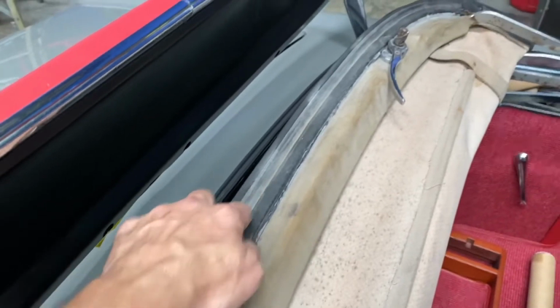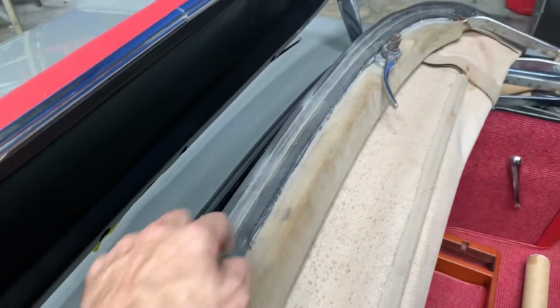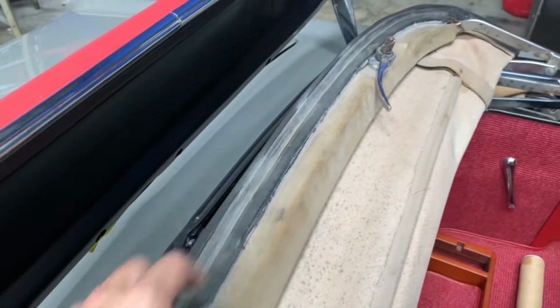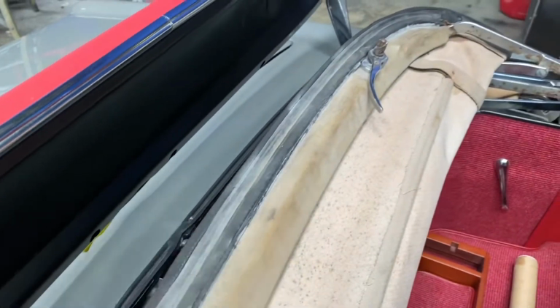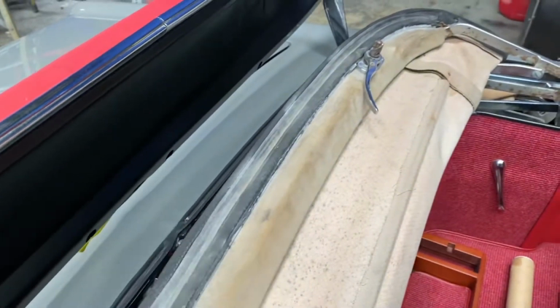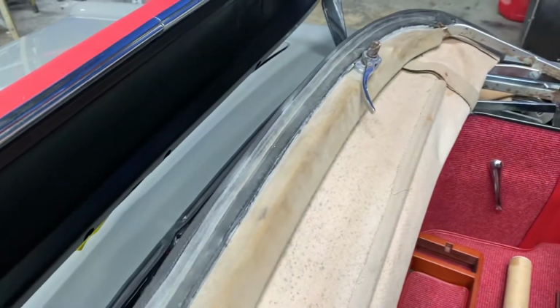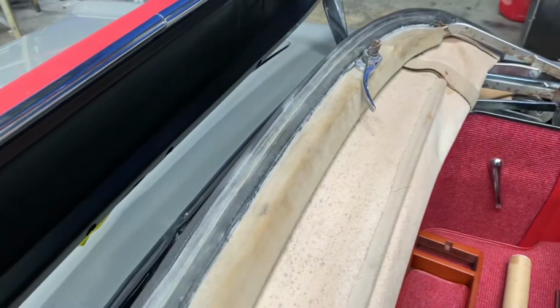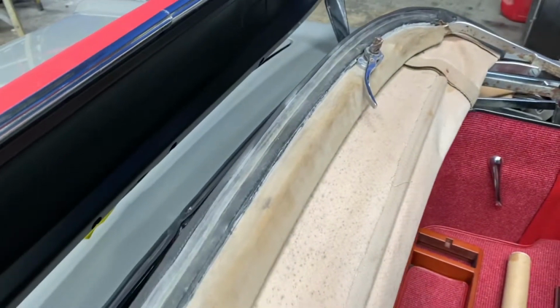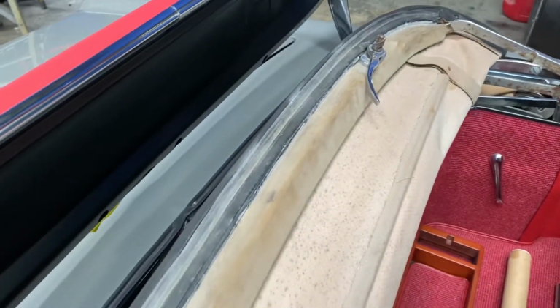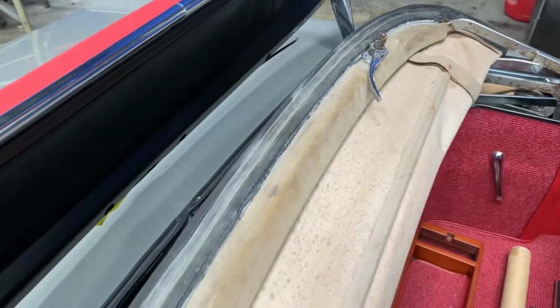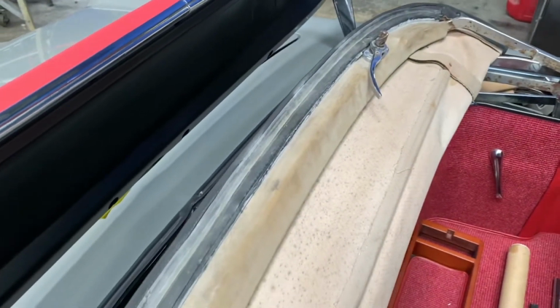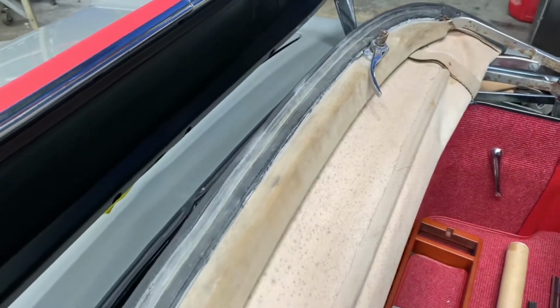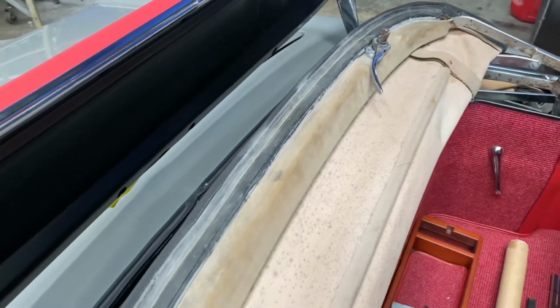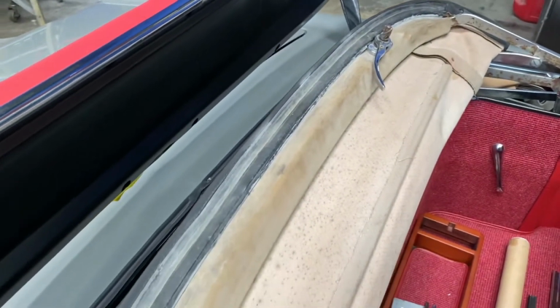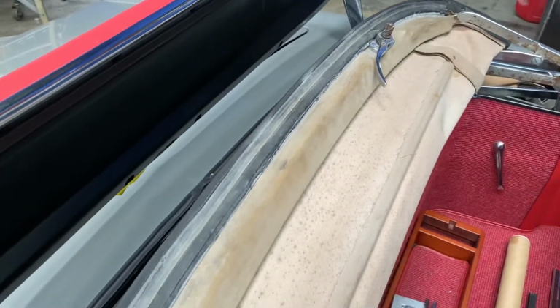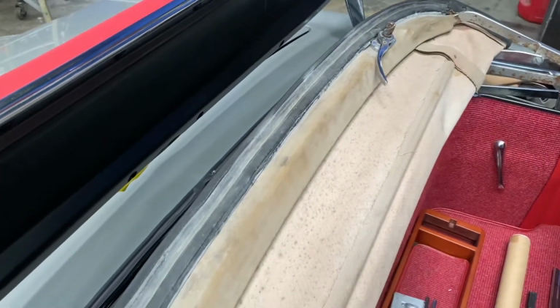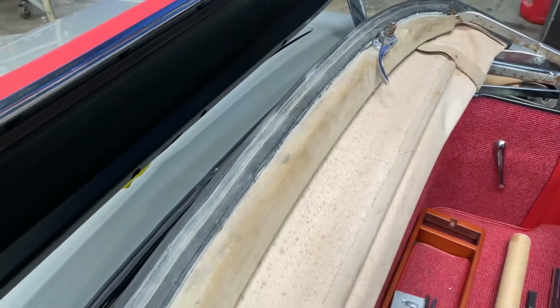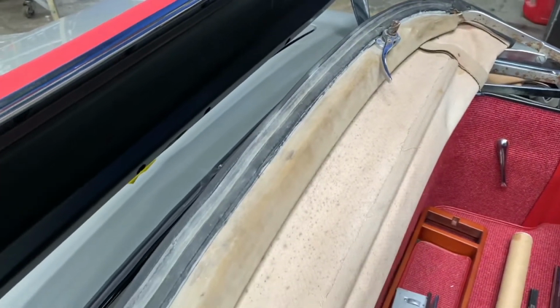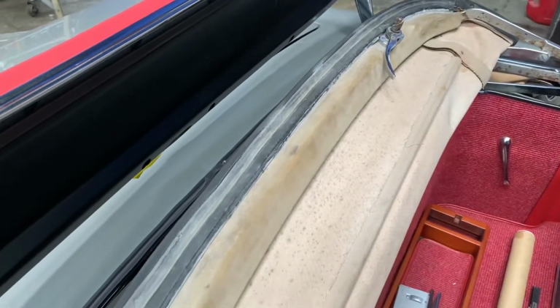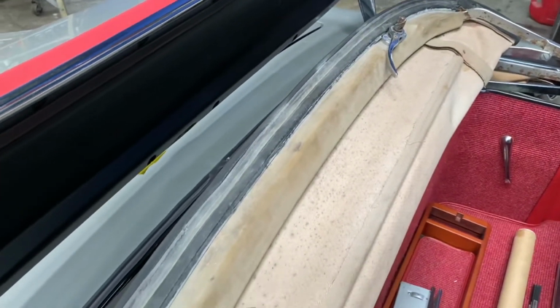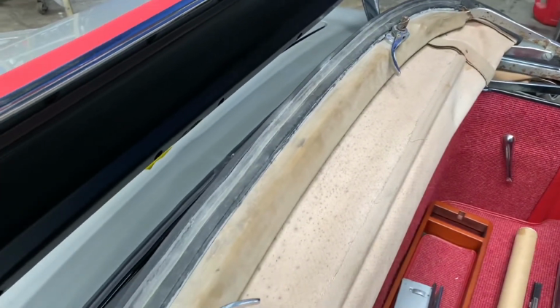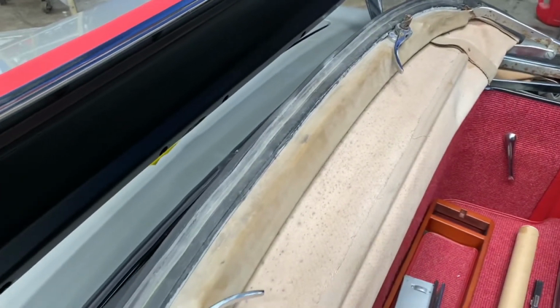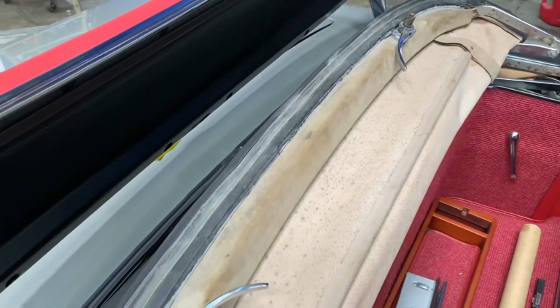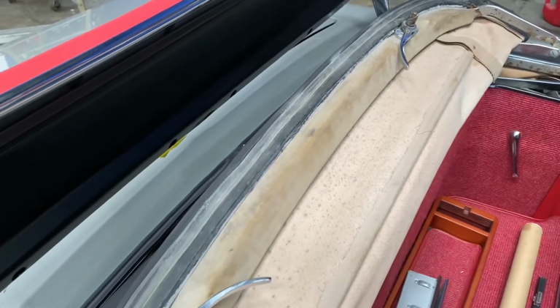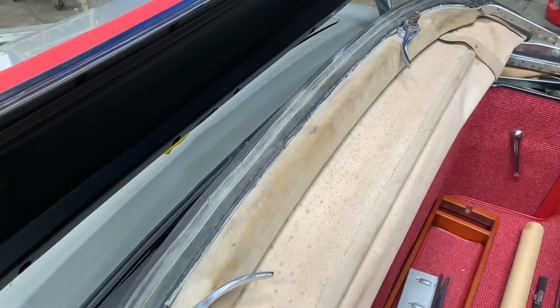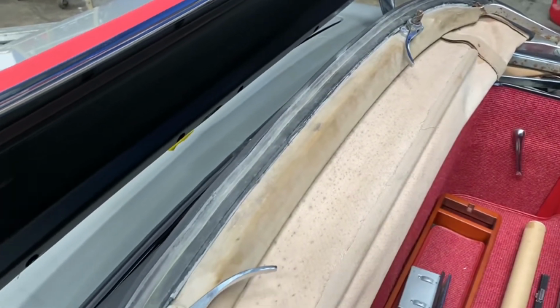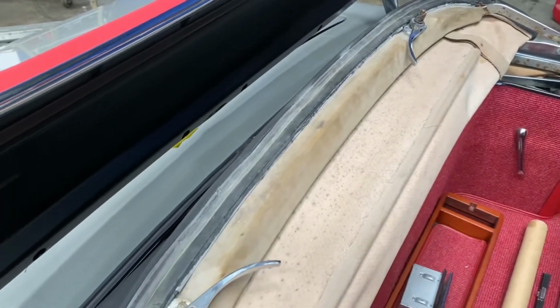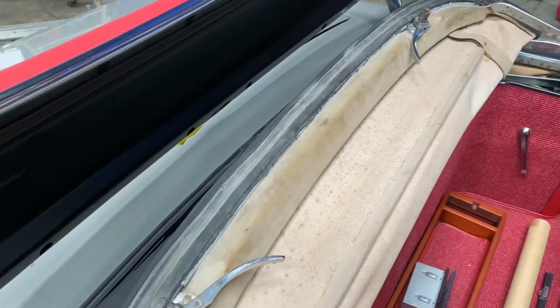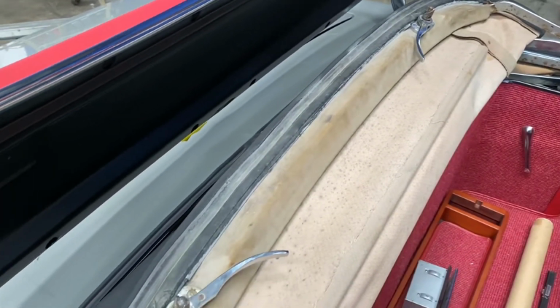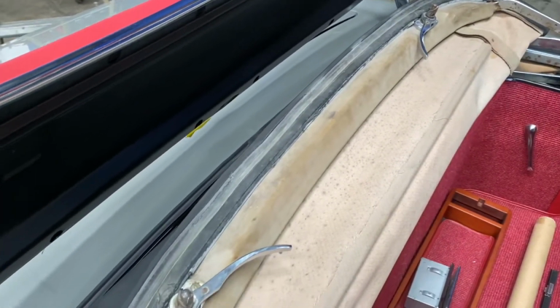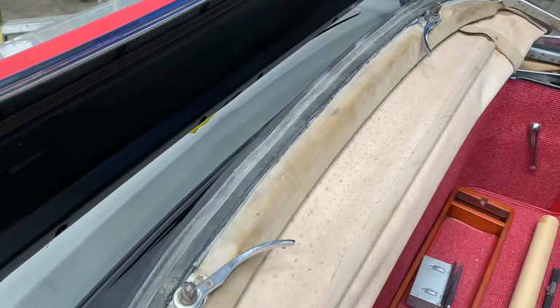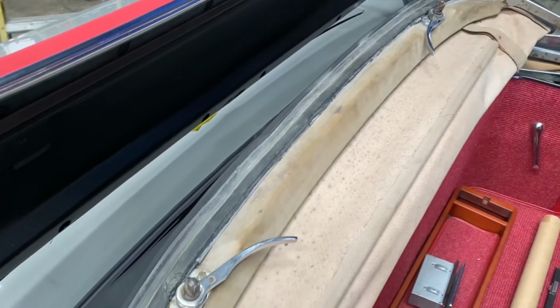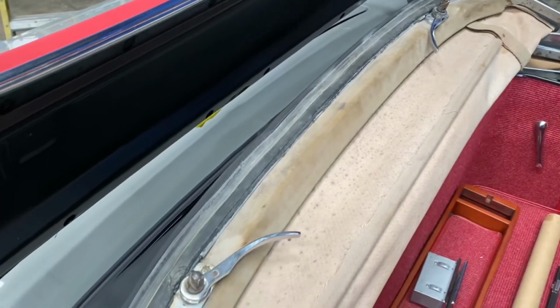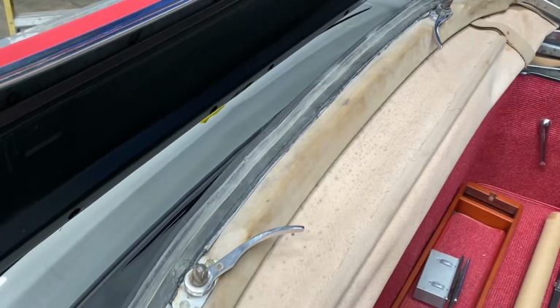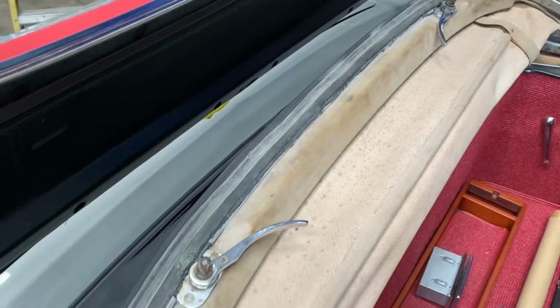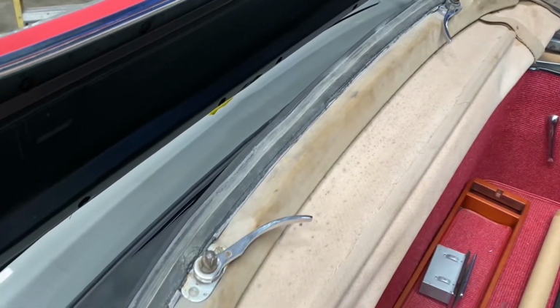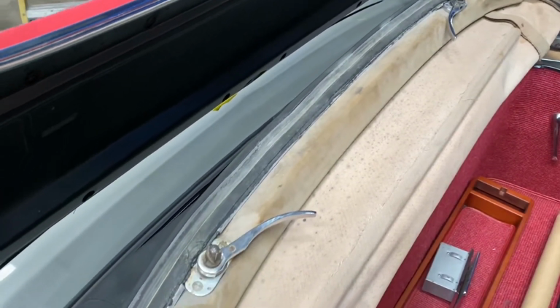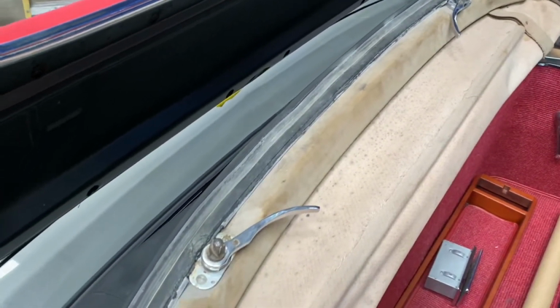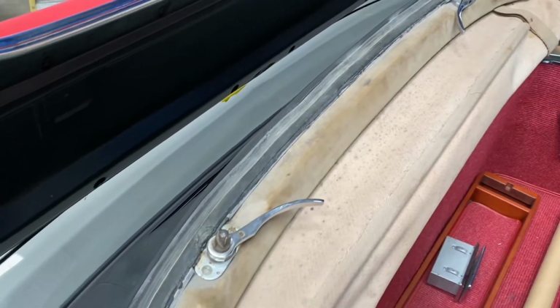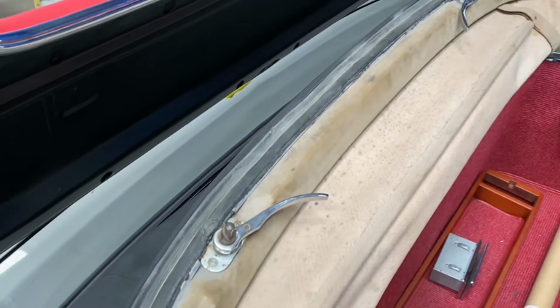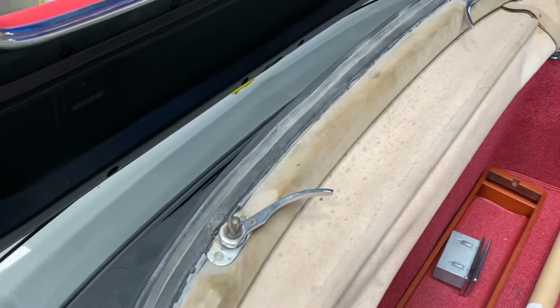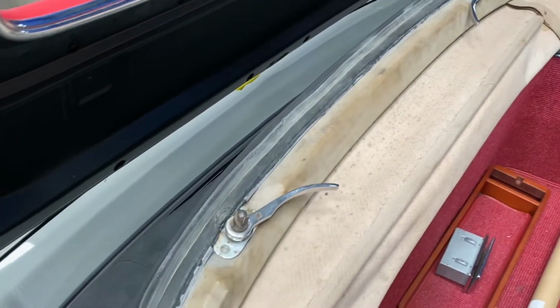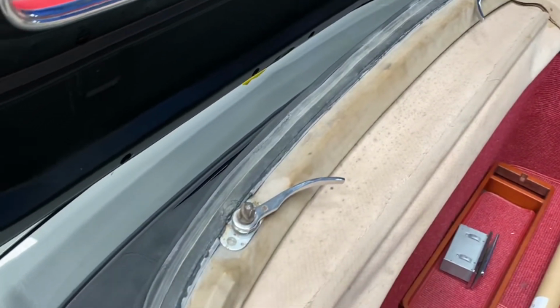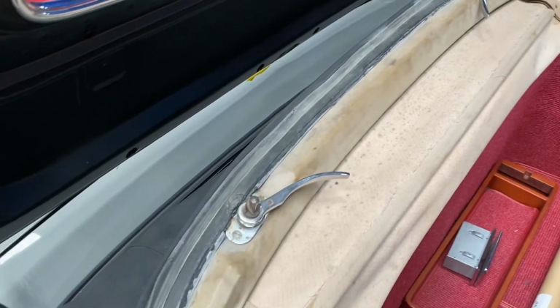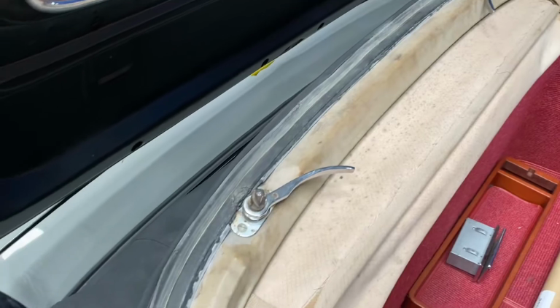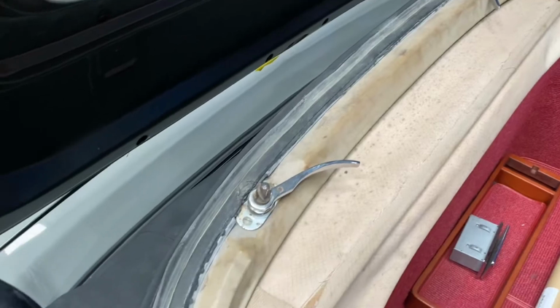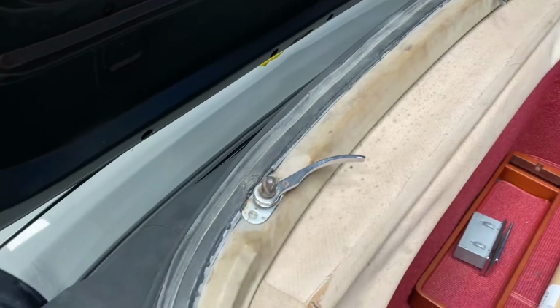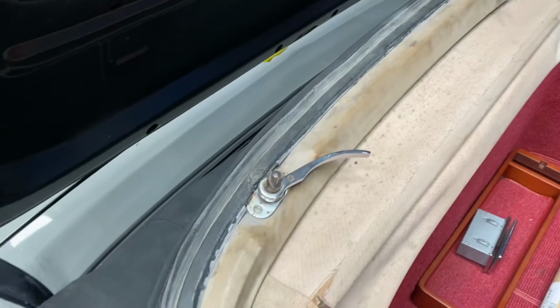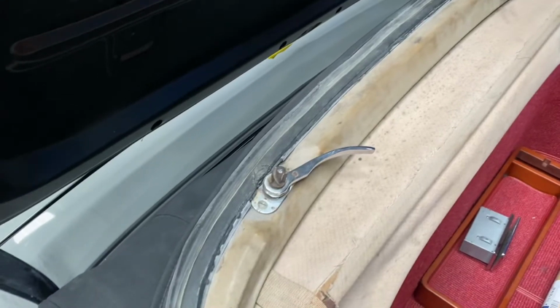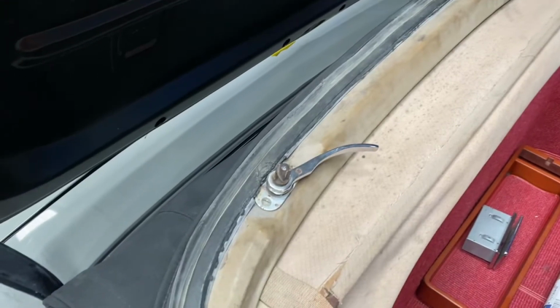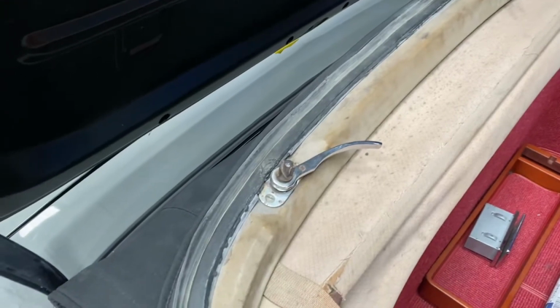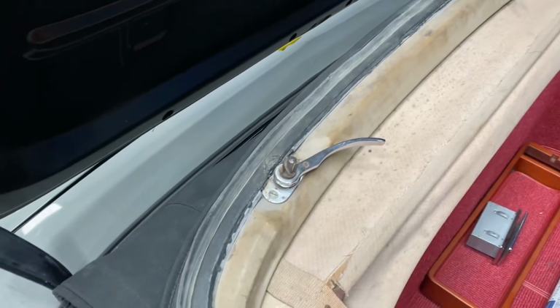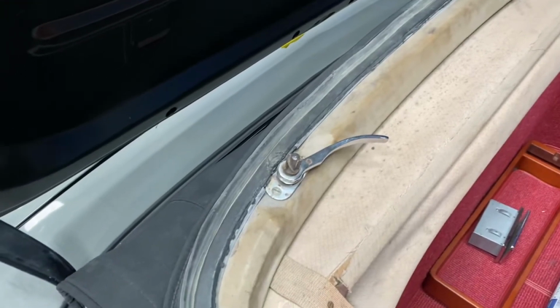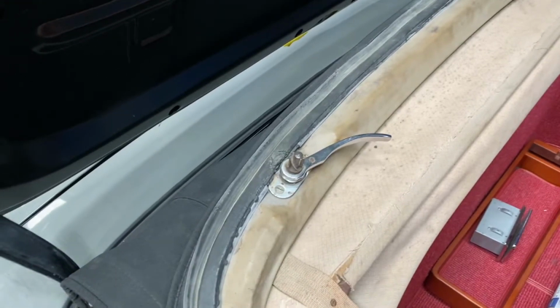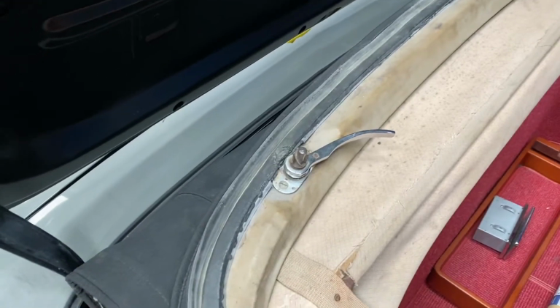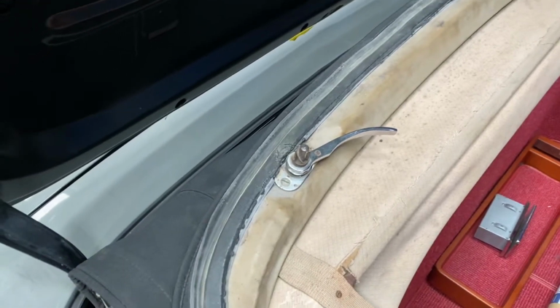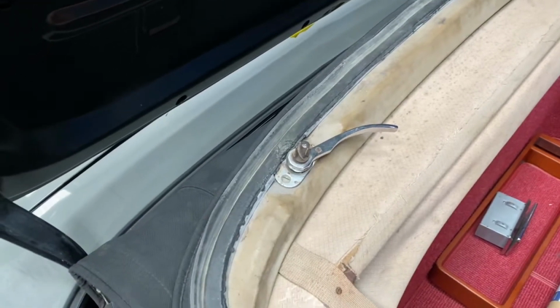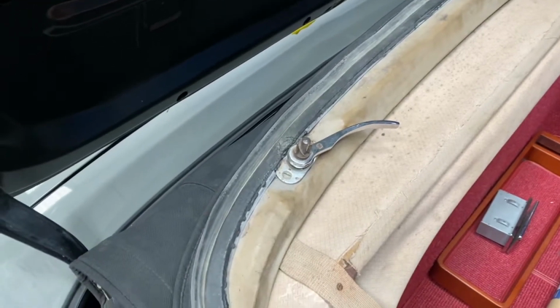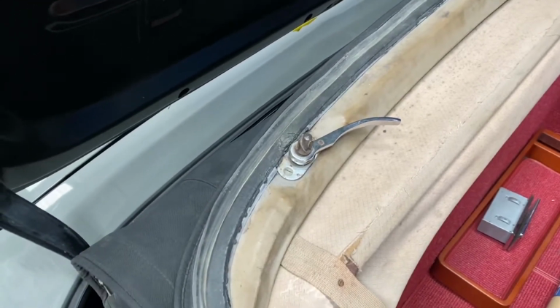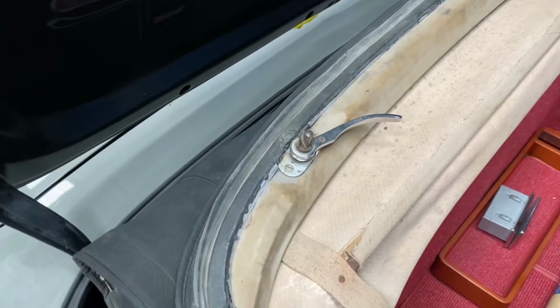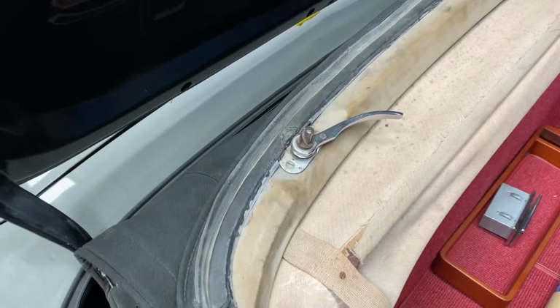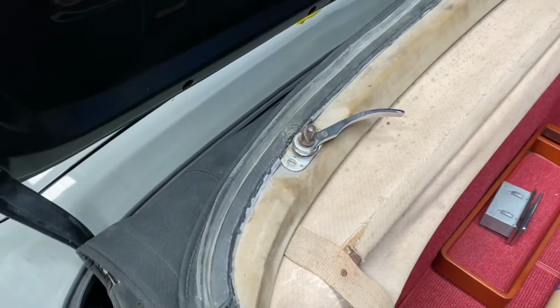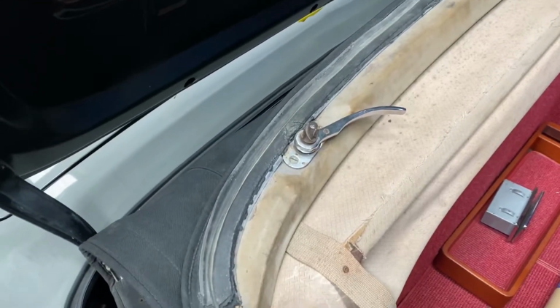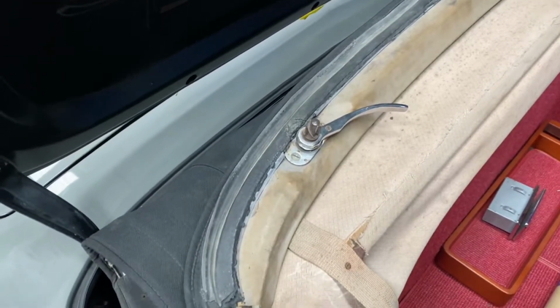Keep in mind all the seals for the soft top — we do sell them at palmbeachclassics.com for your 113 chassis.